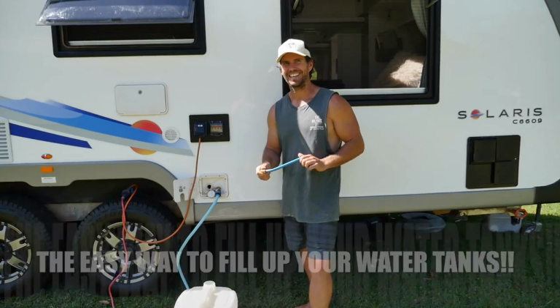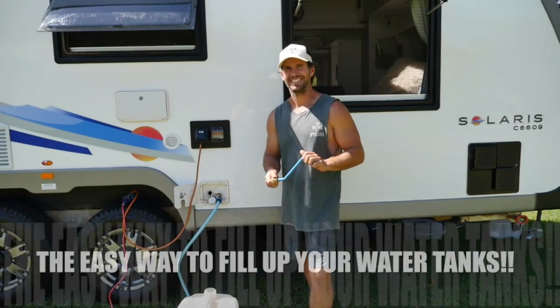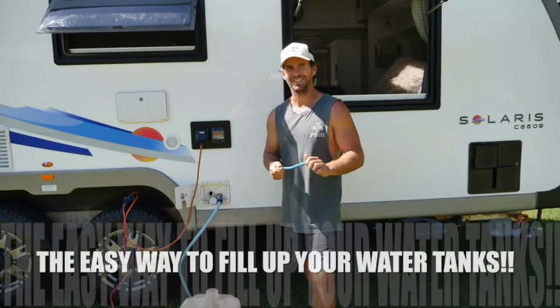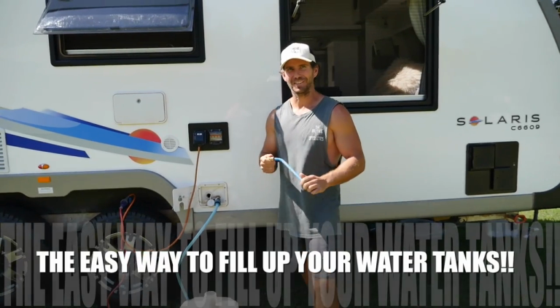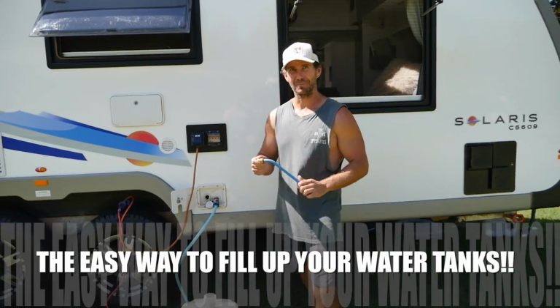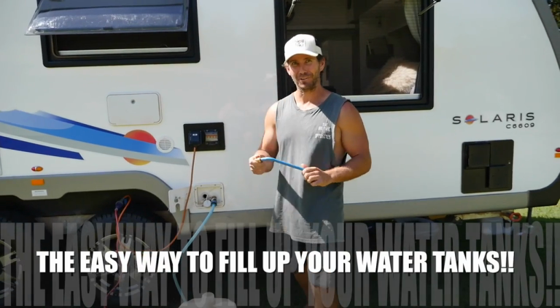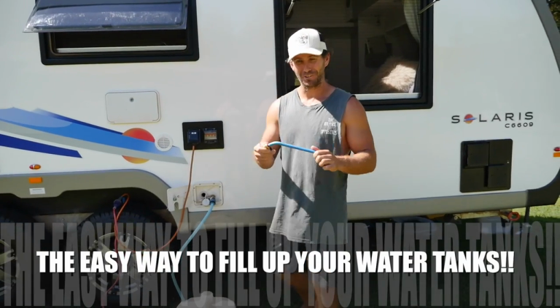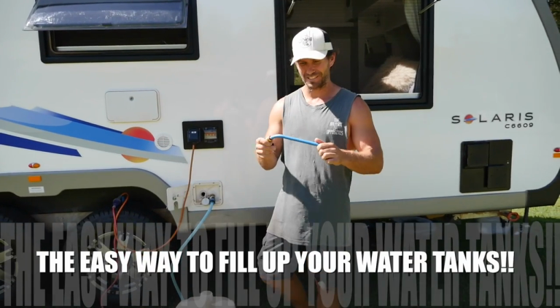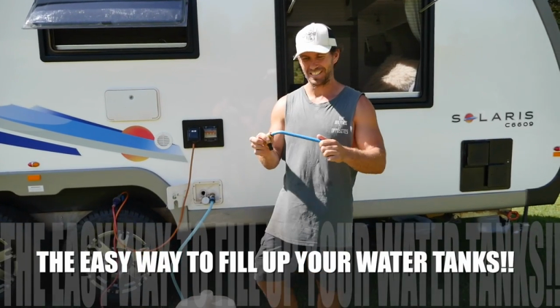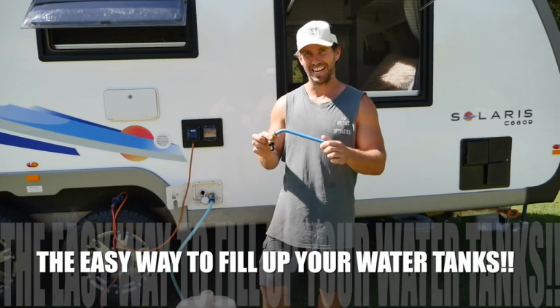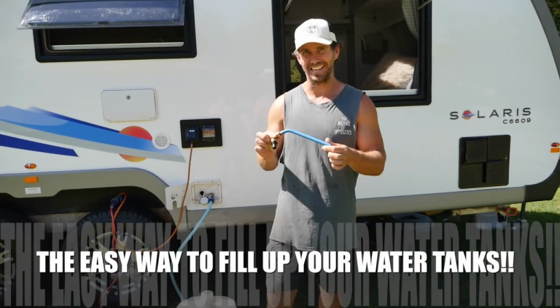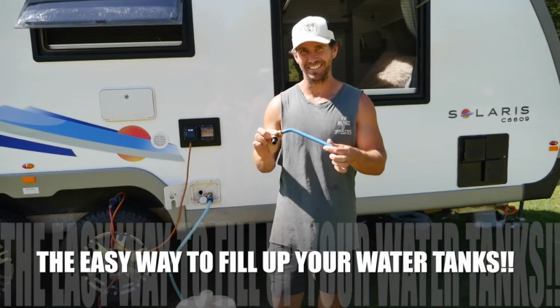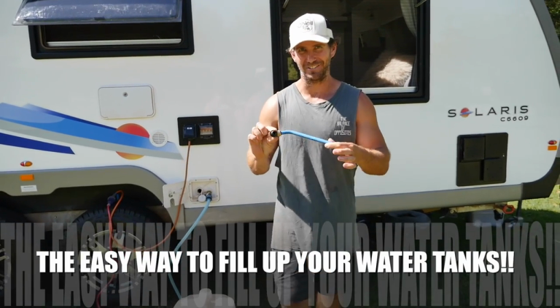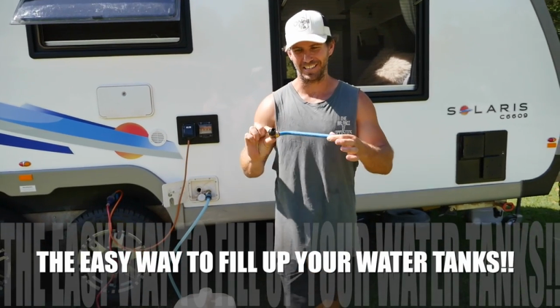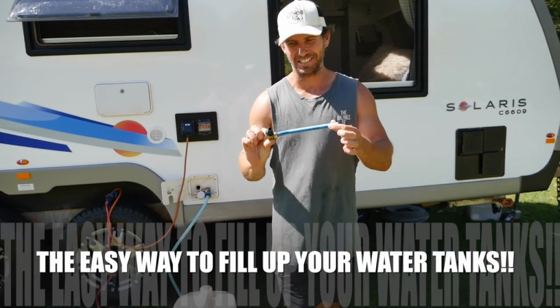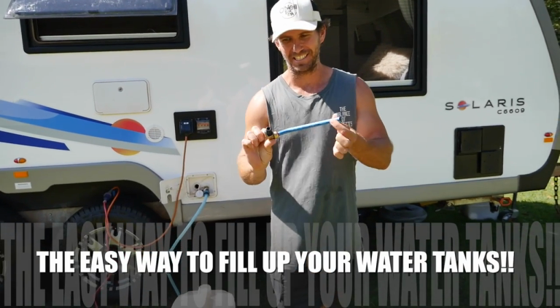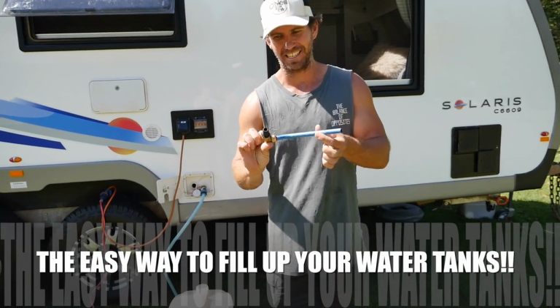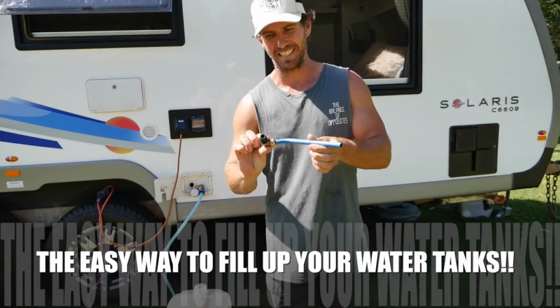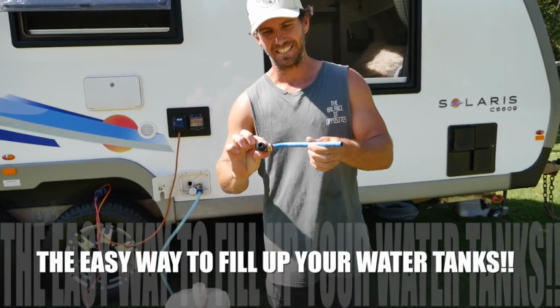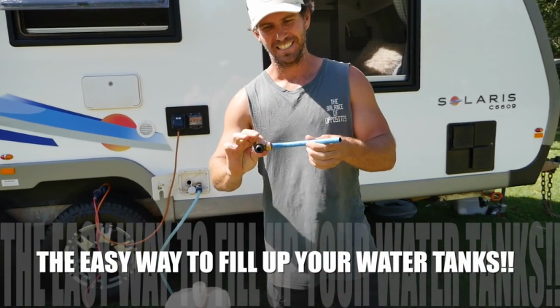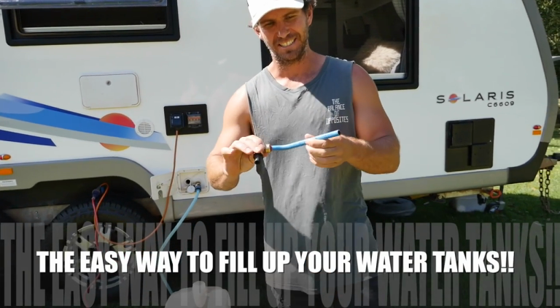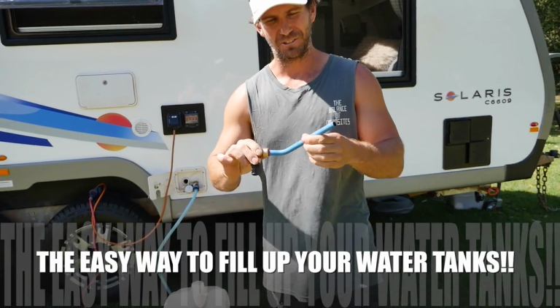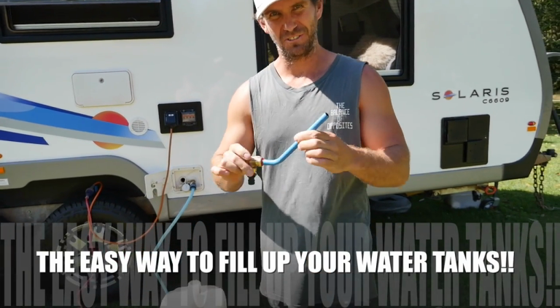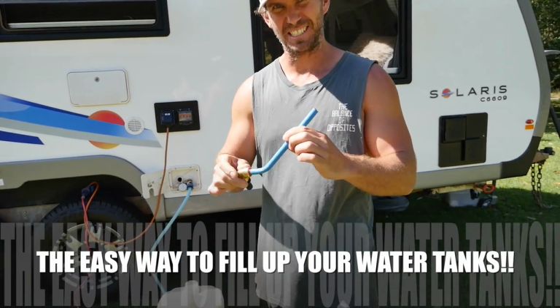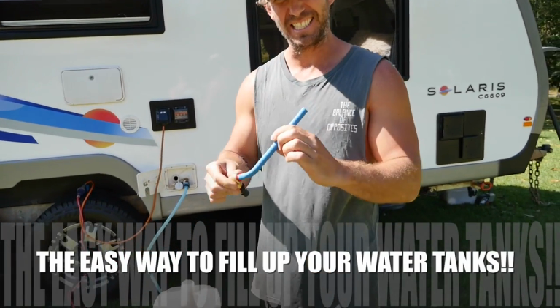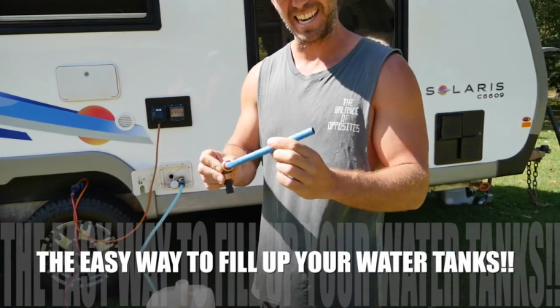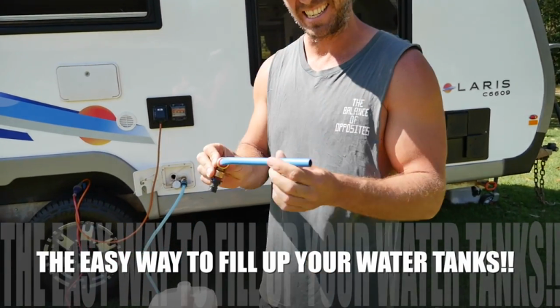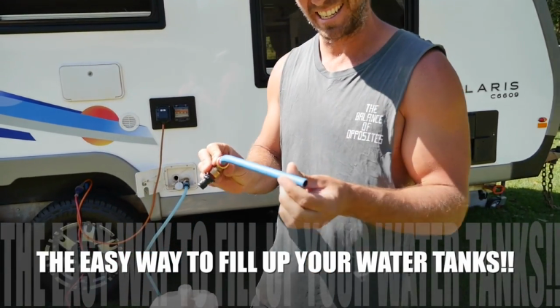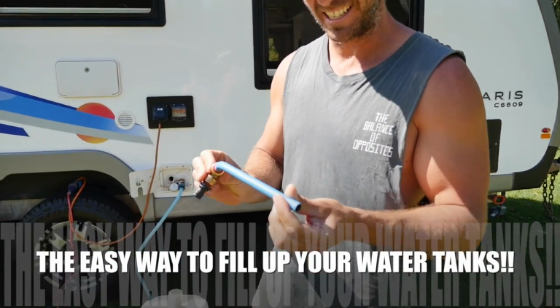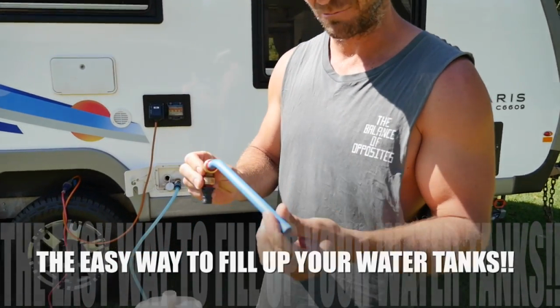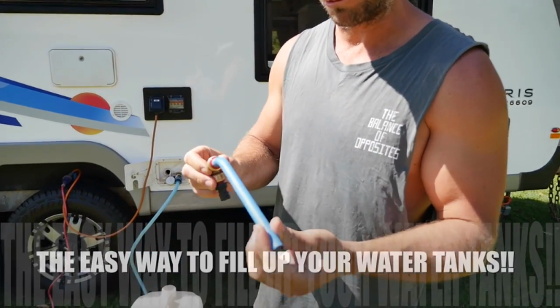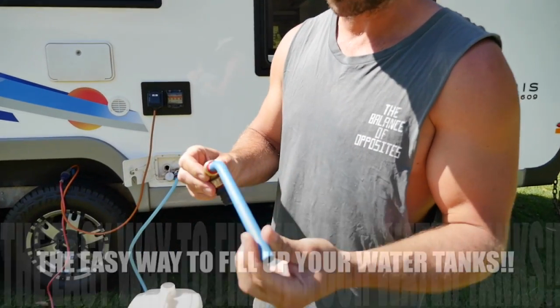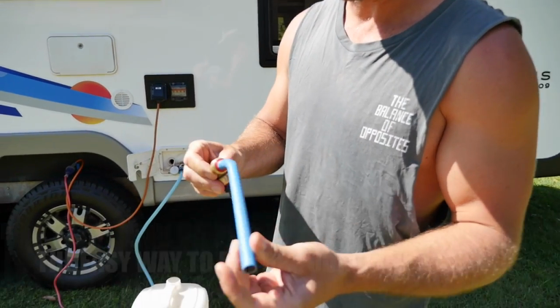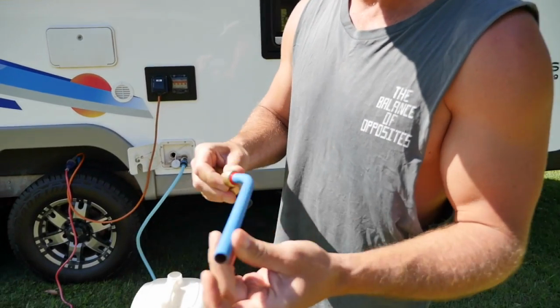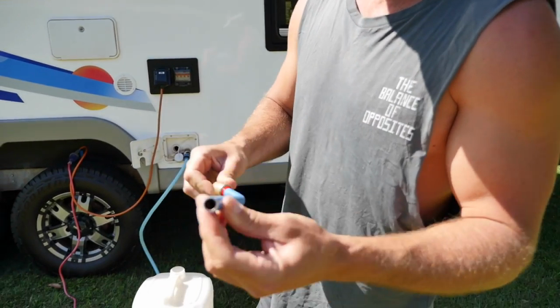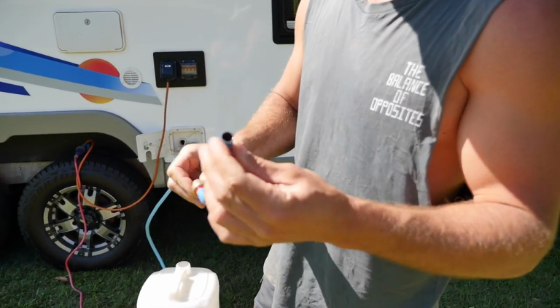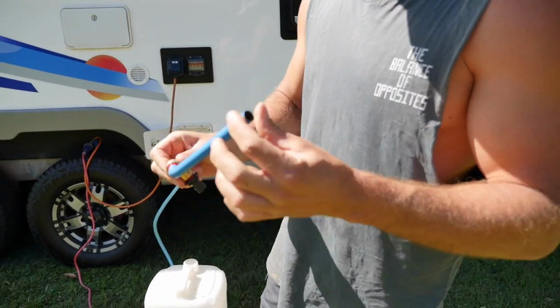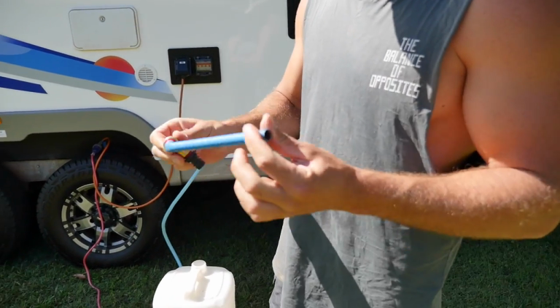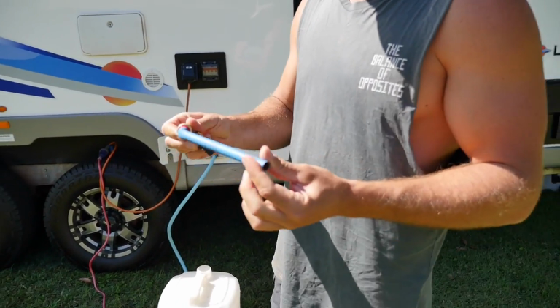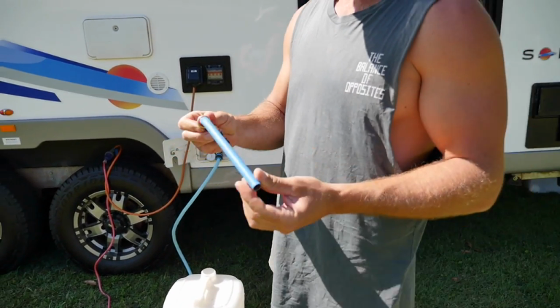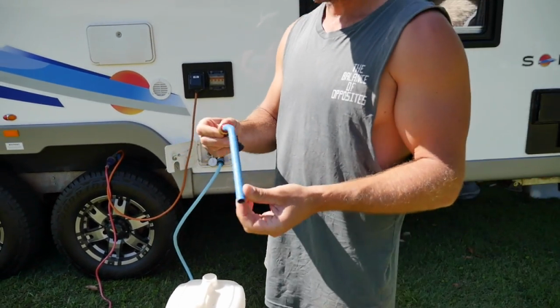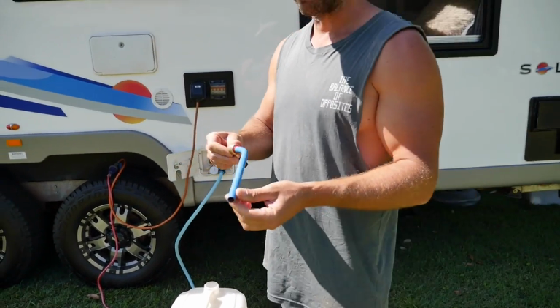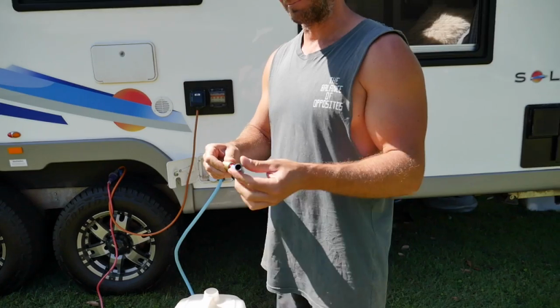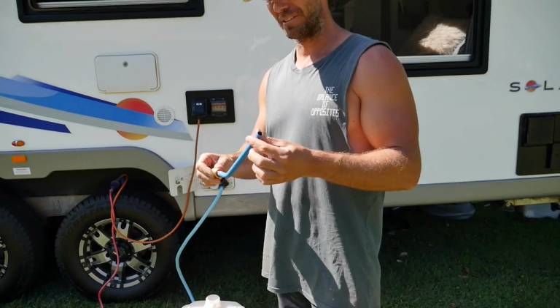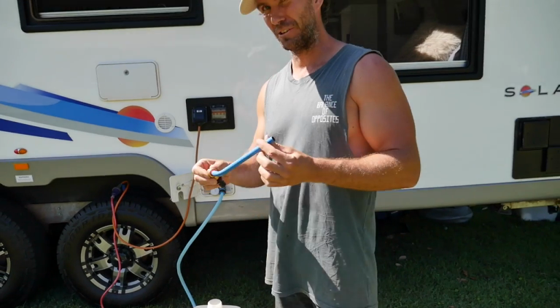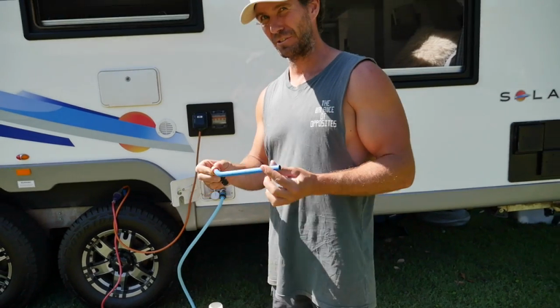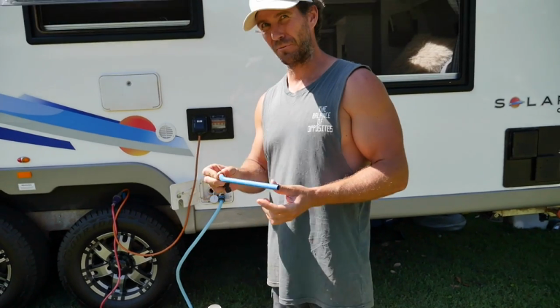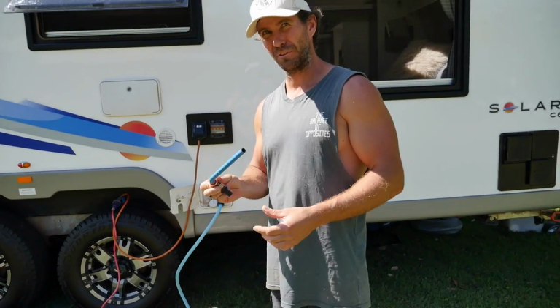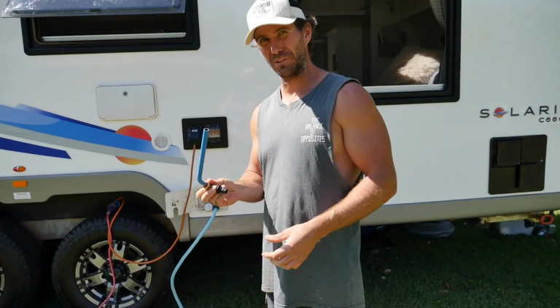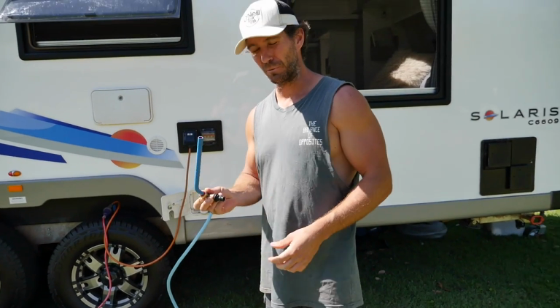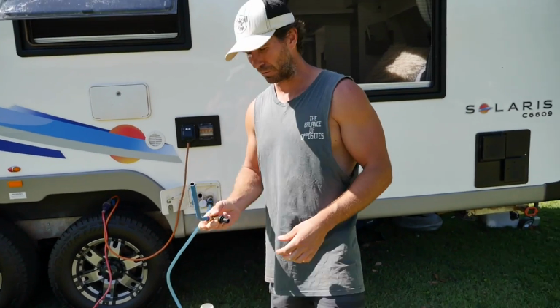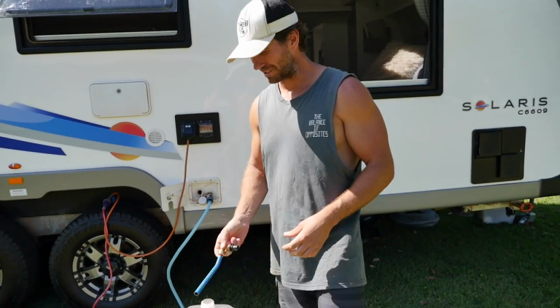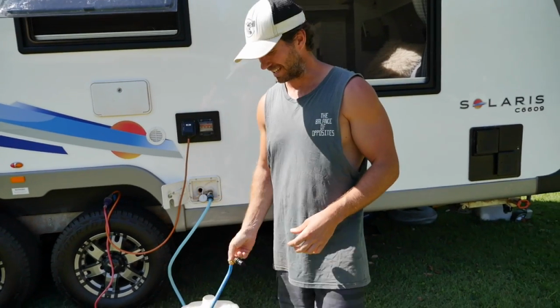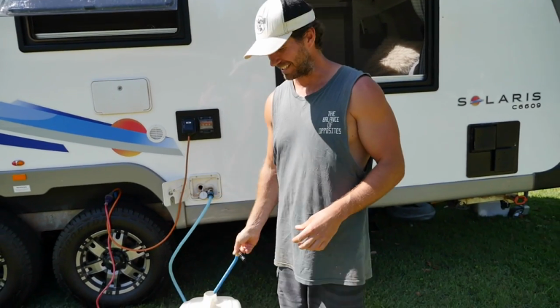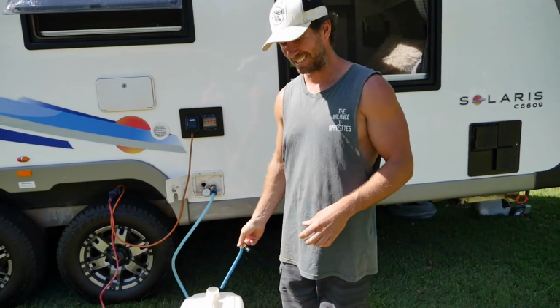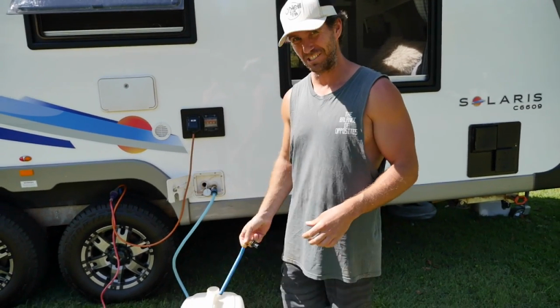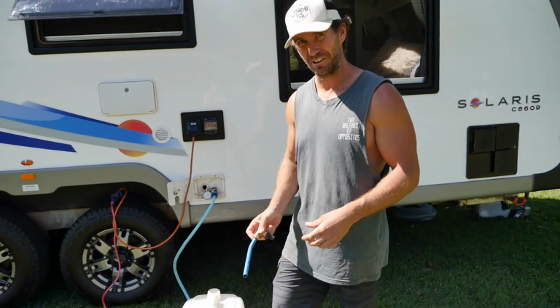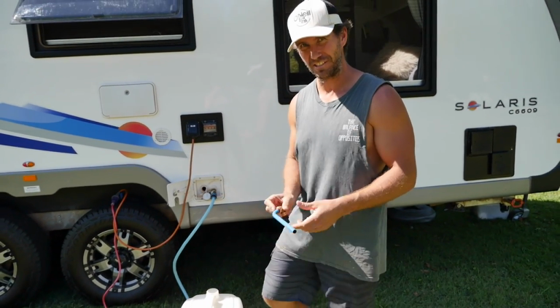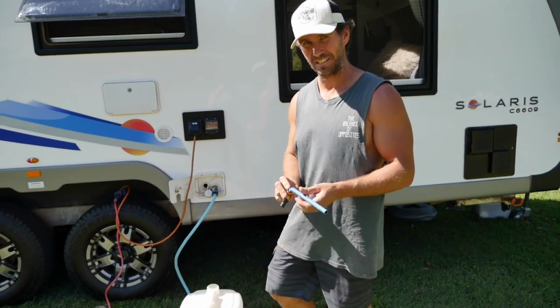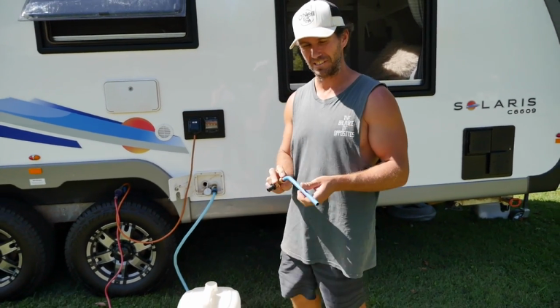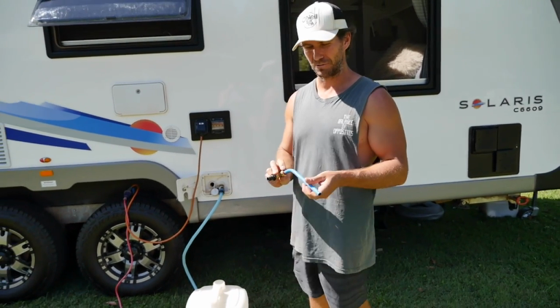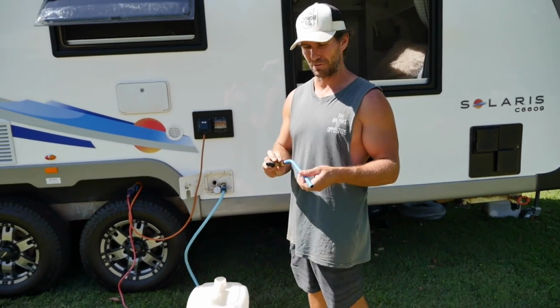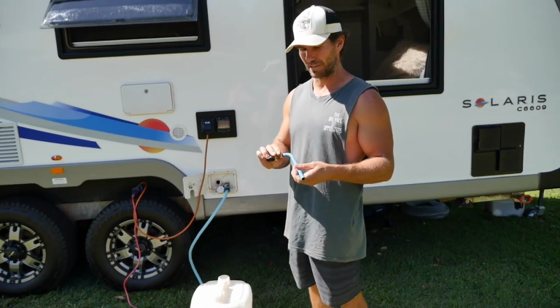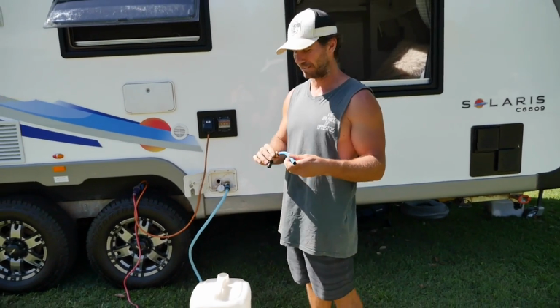I've come across this handy little gadget here. It's called the Standard Ease Water Filler. You use it for filling your water tanks and jerrys and that sort of thing.